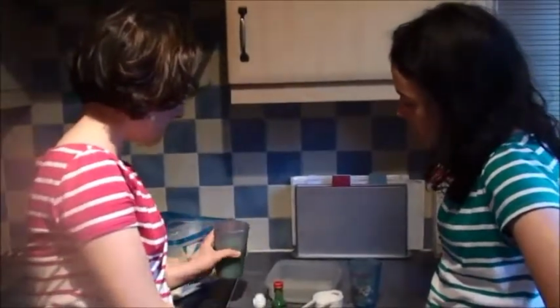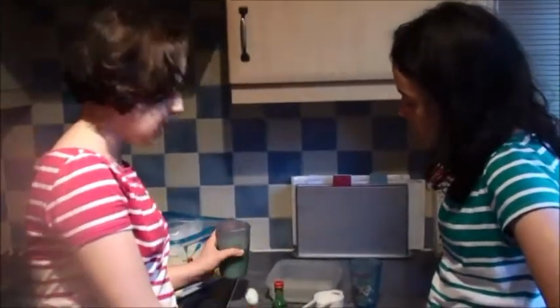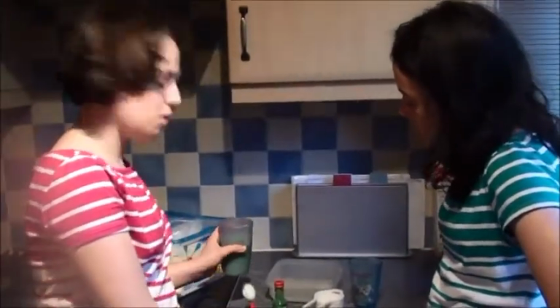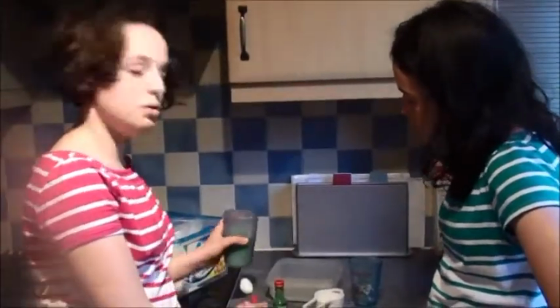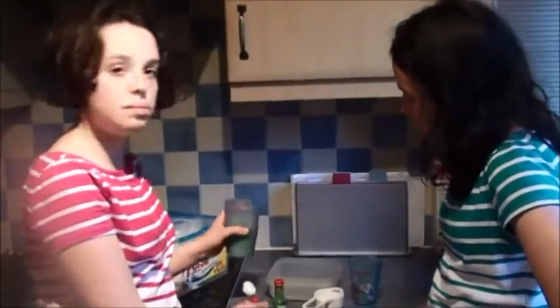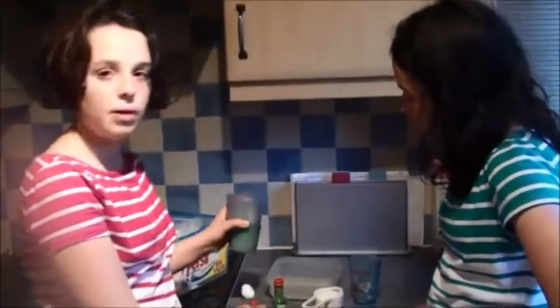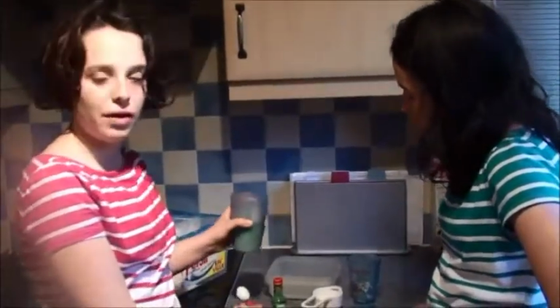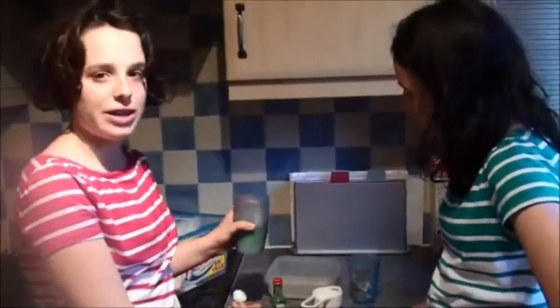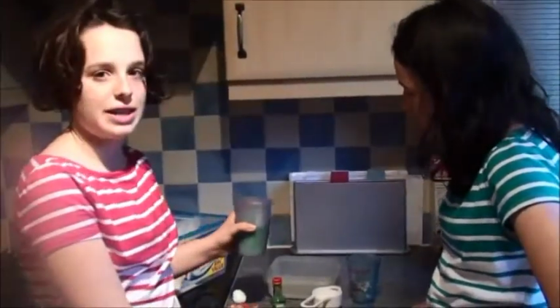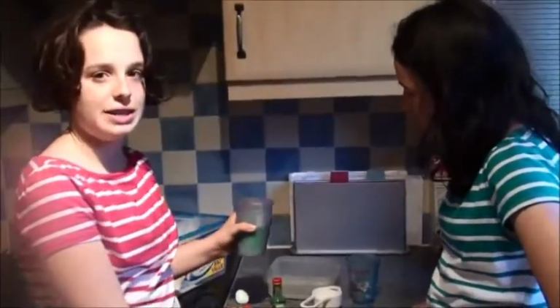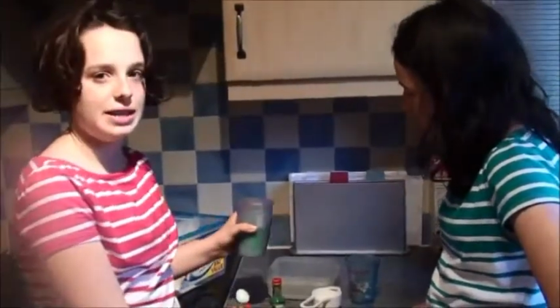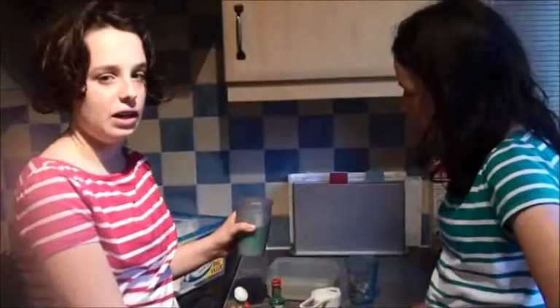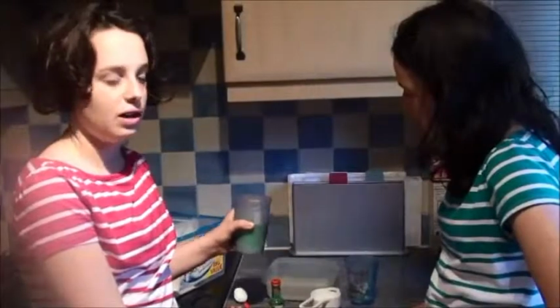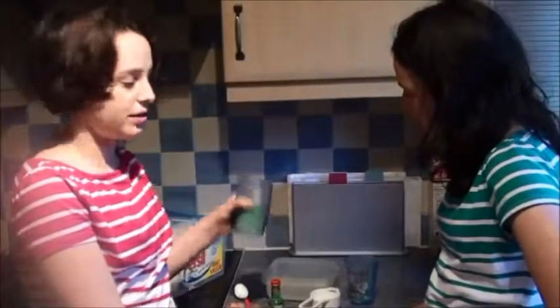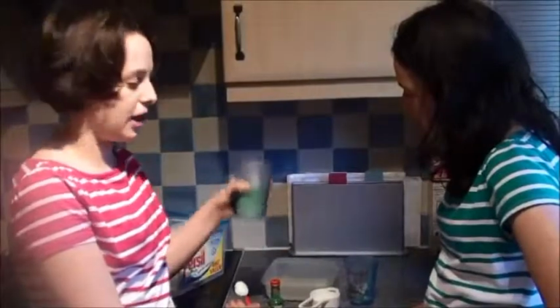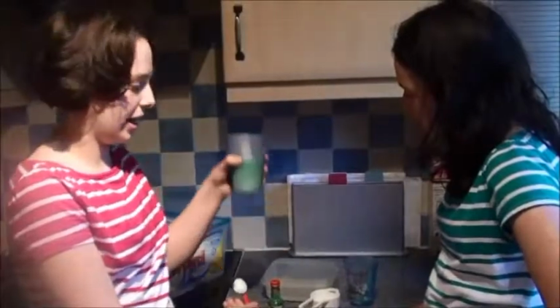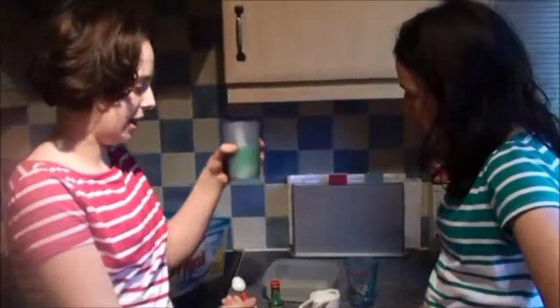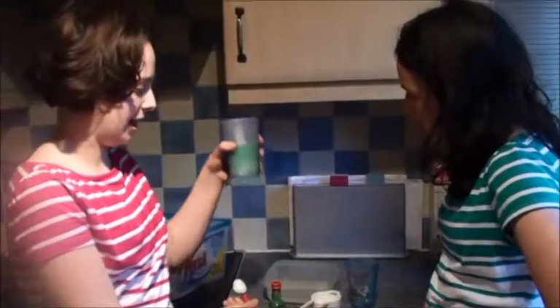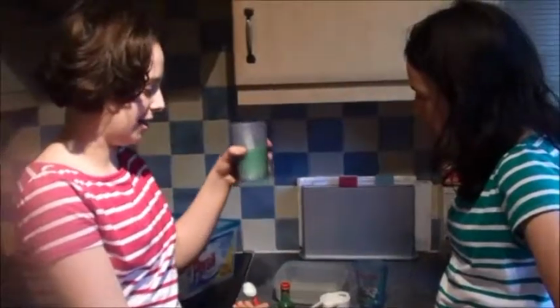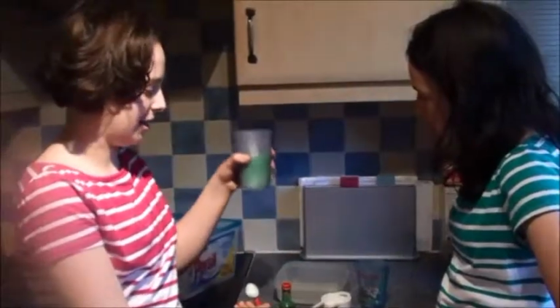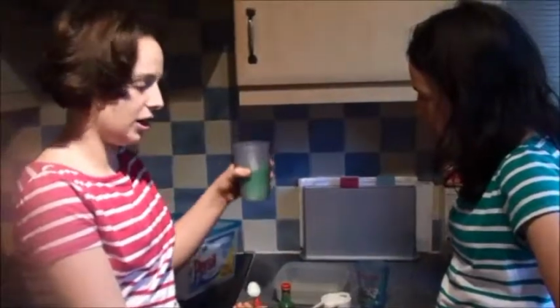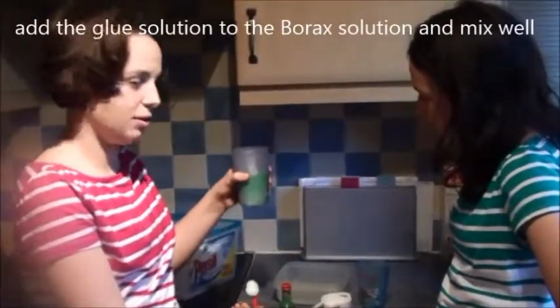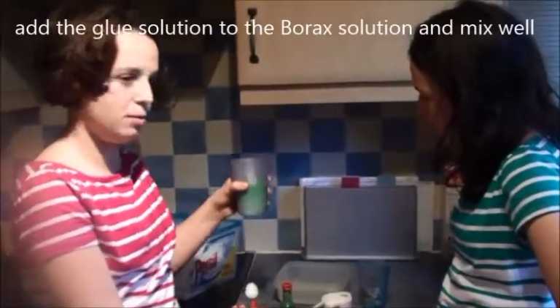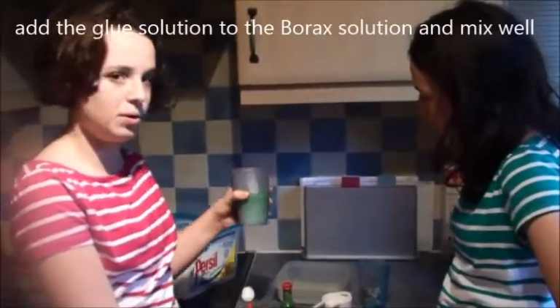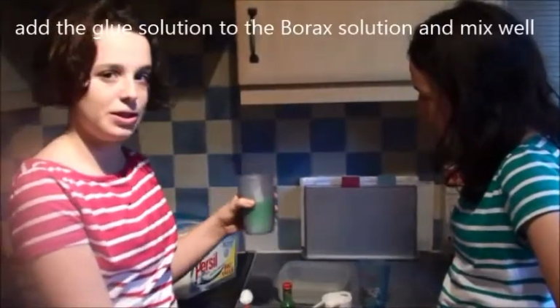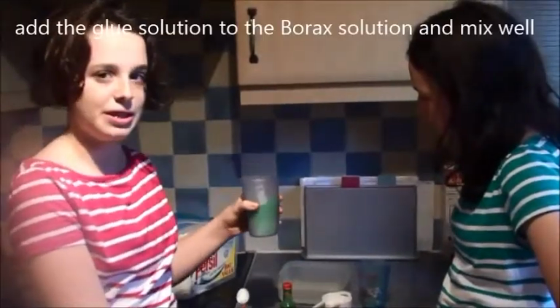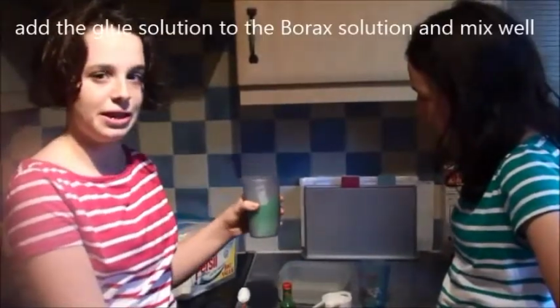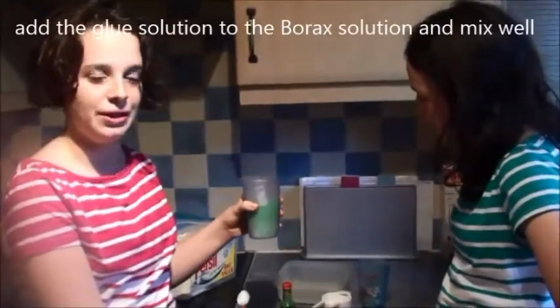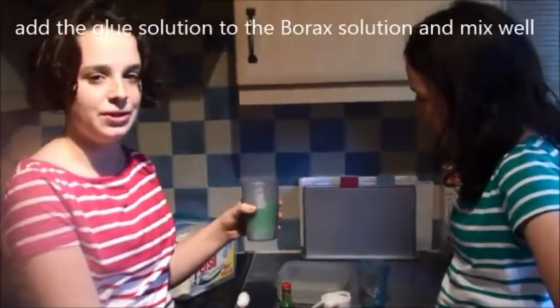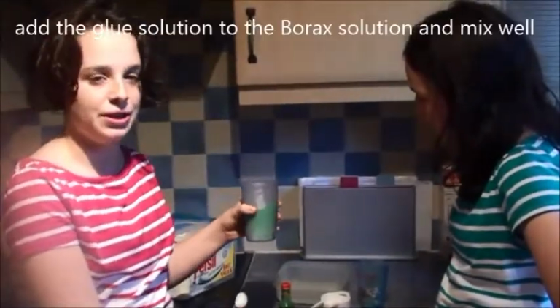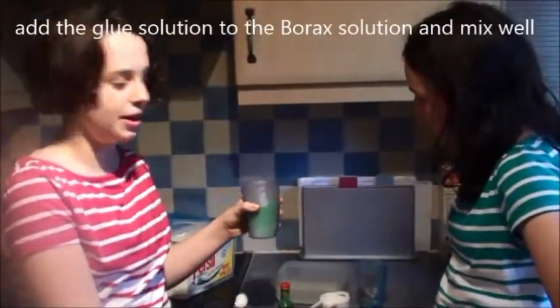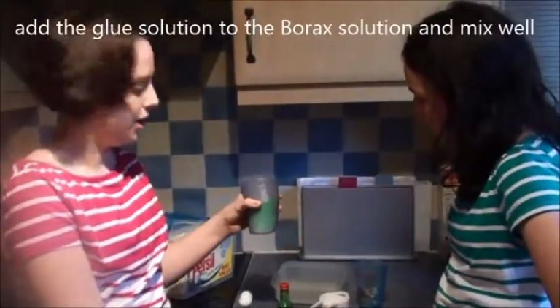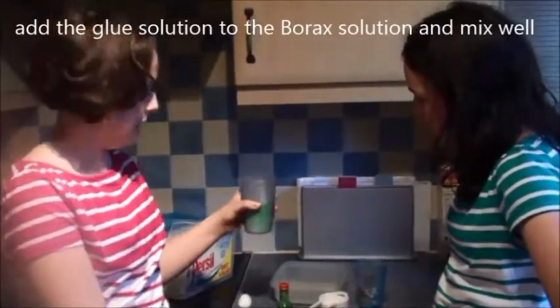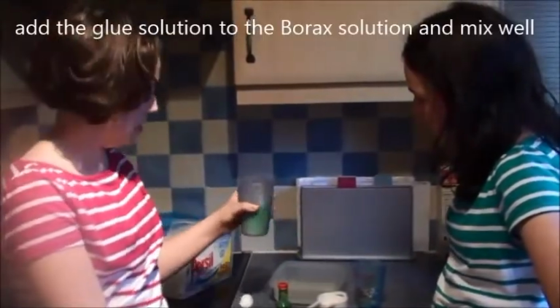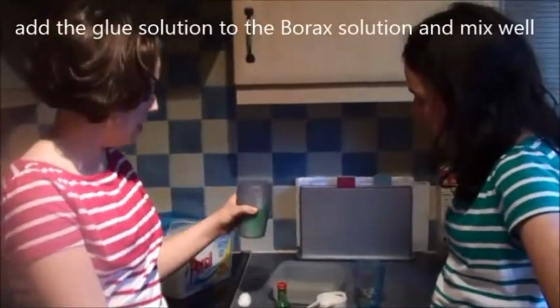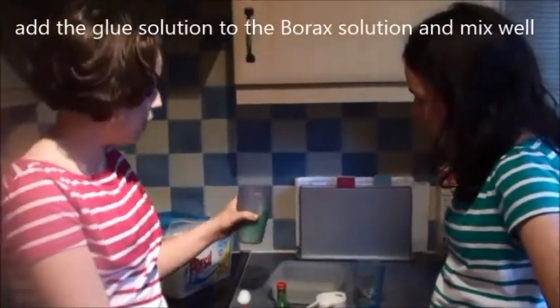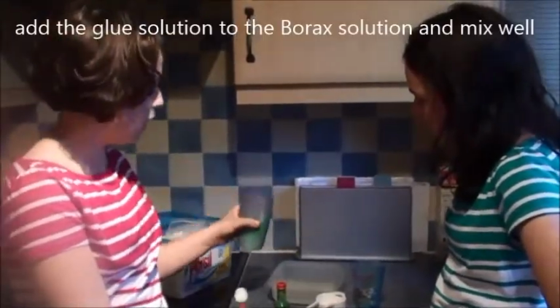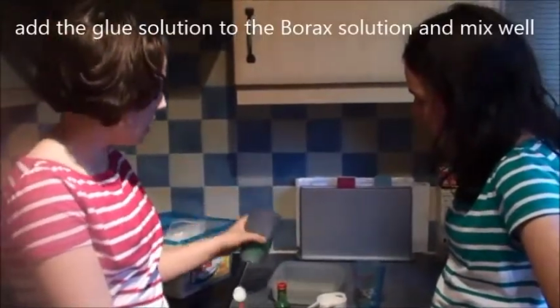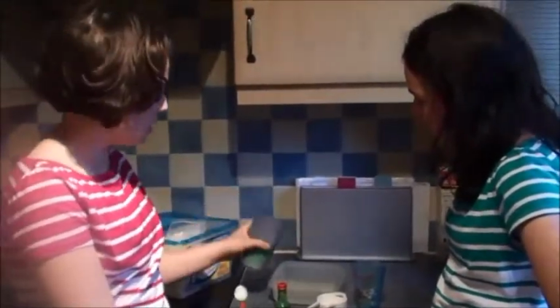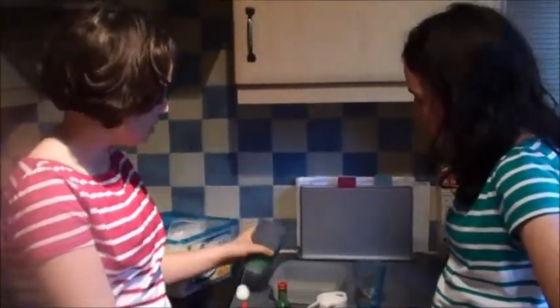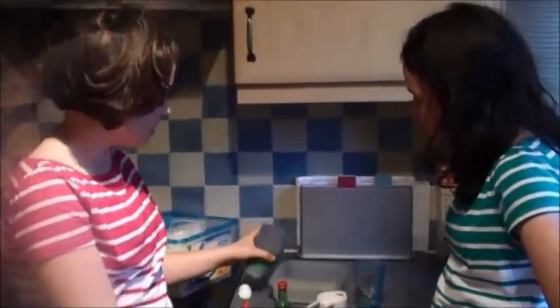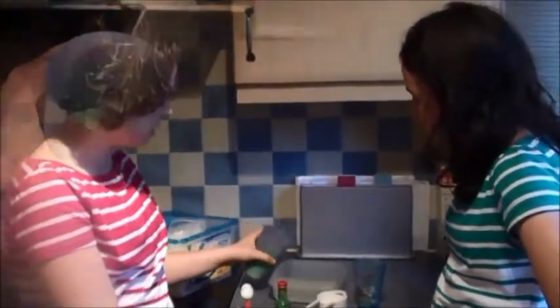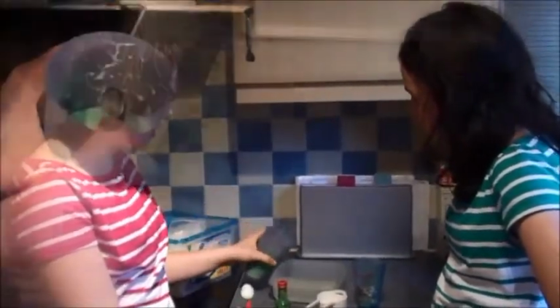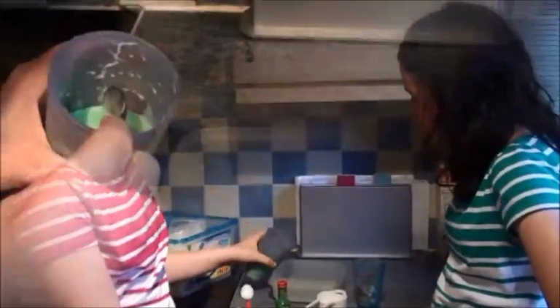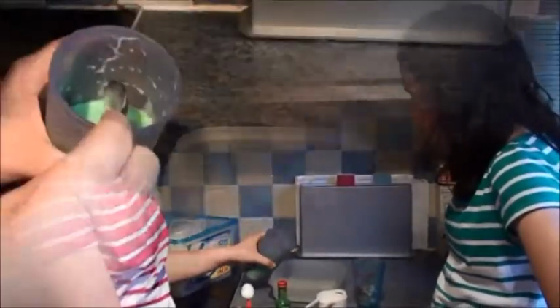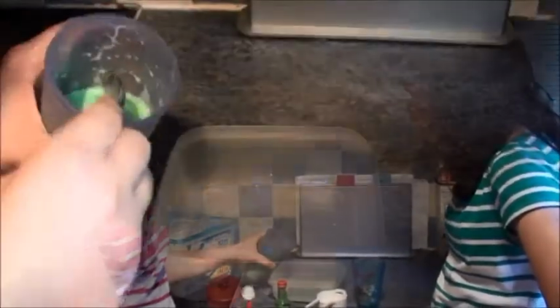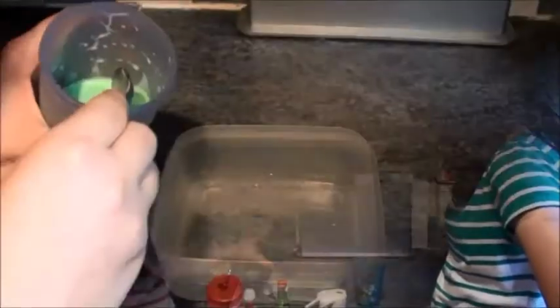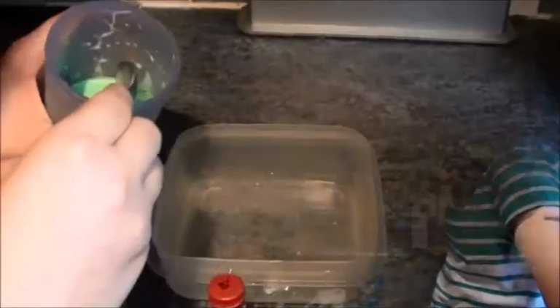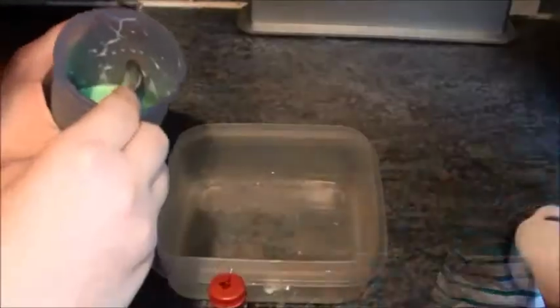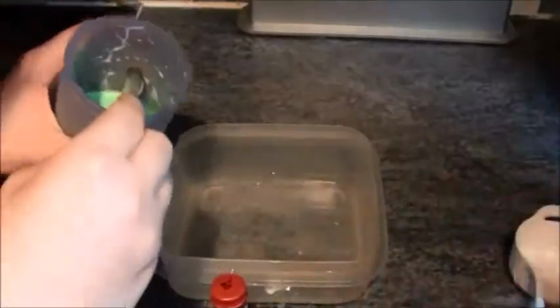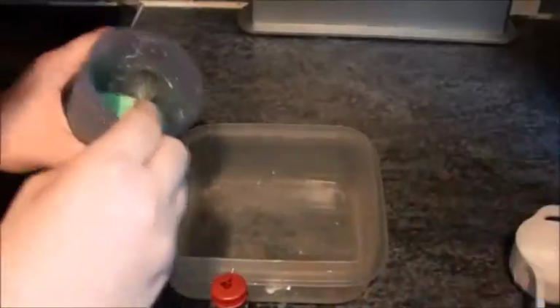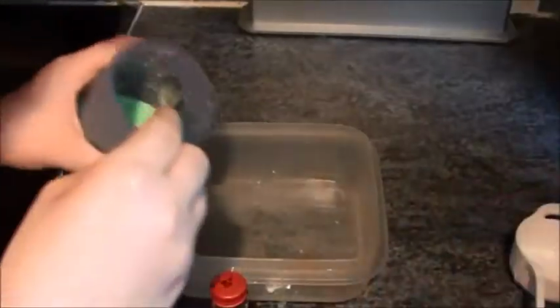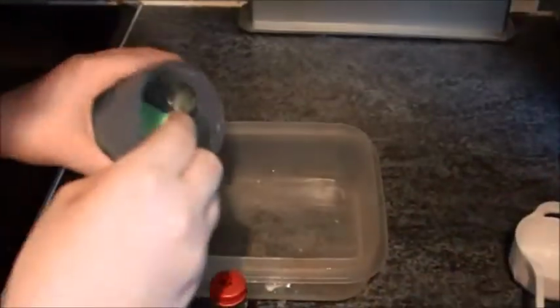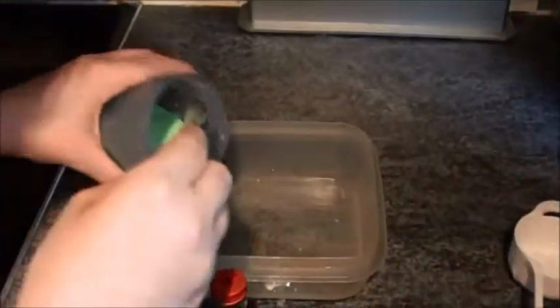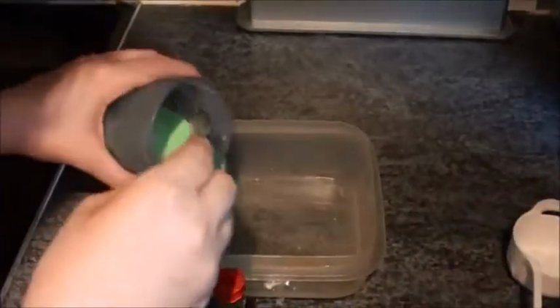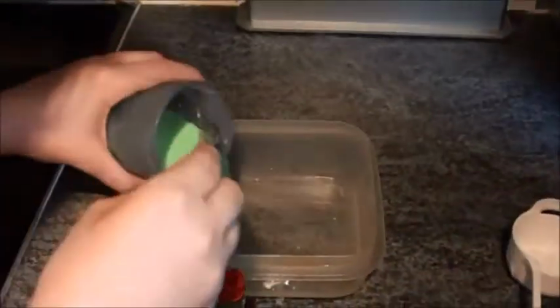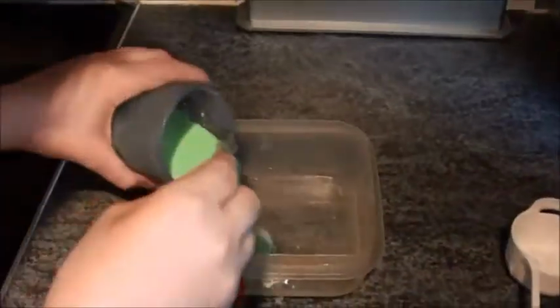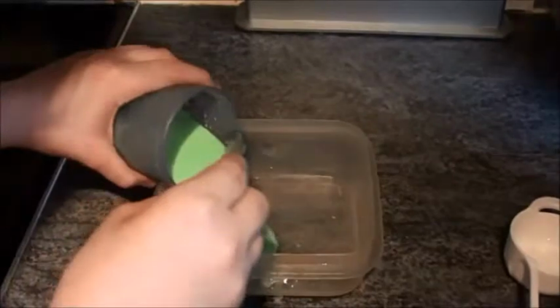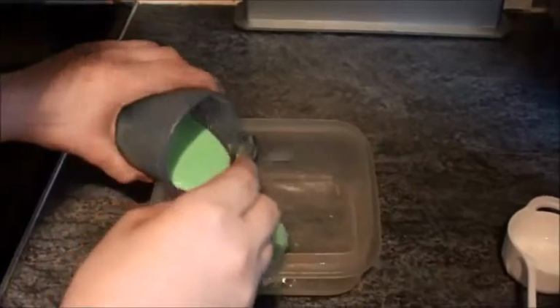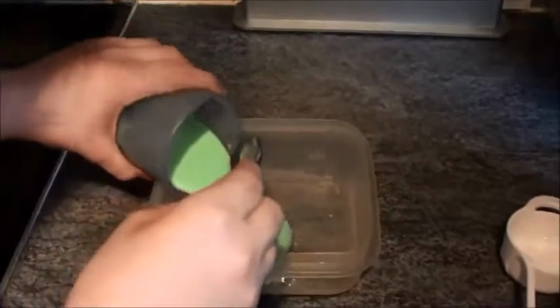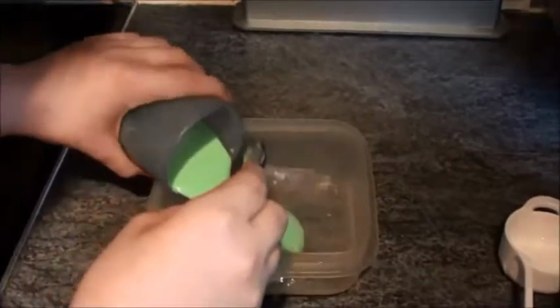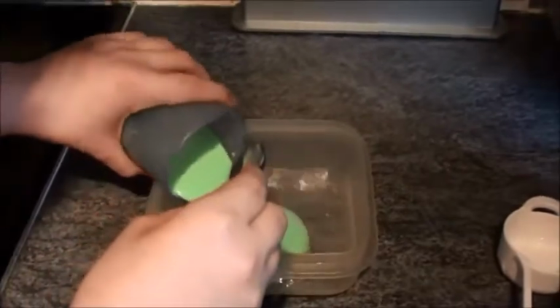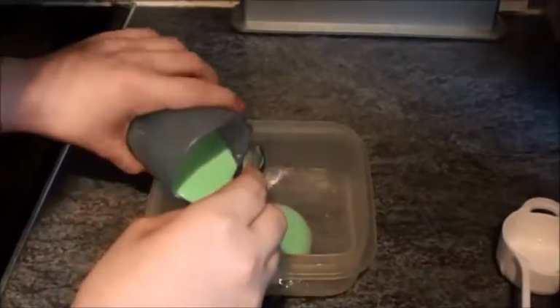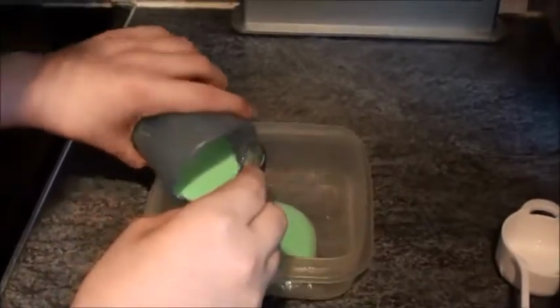Now all the borax has dissolved, I can add the glue and water solution to the borax and water solution. It will instantly start to polymerise.